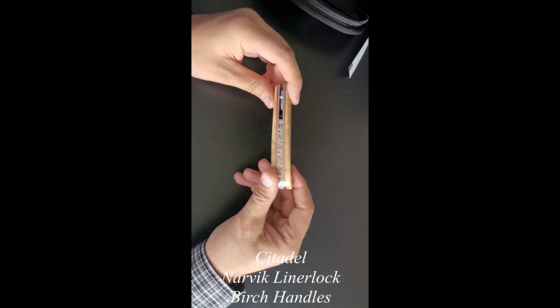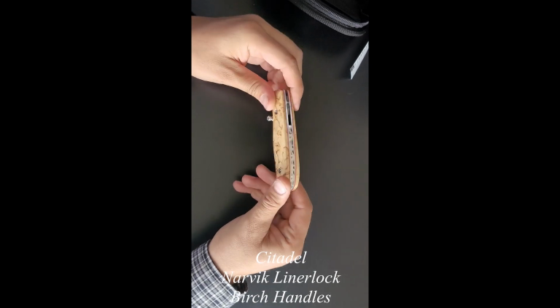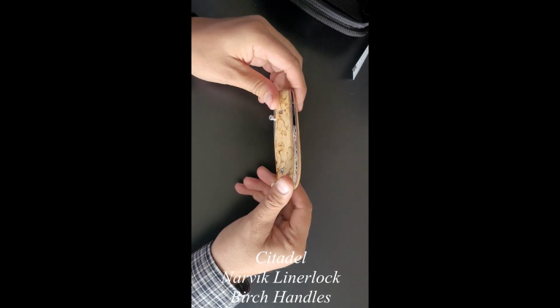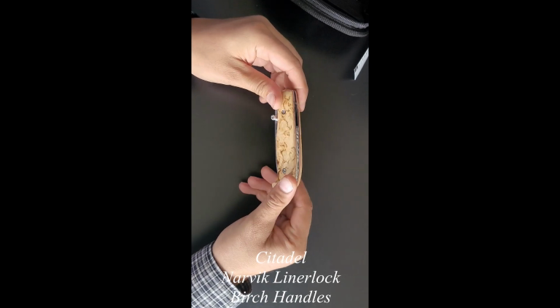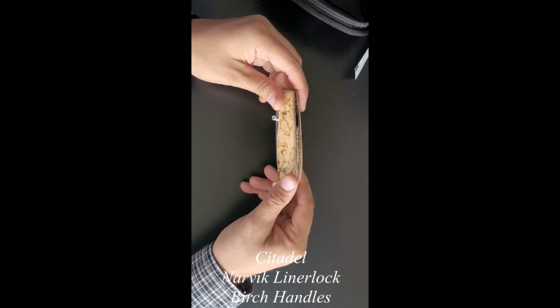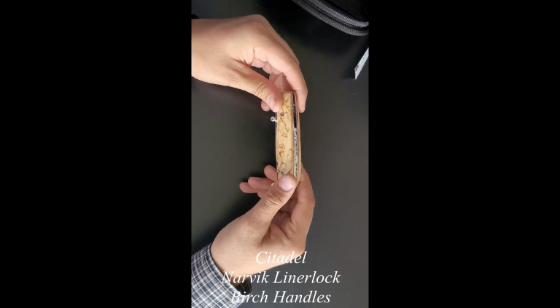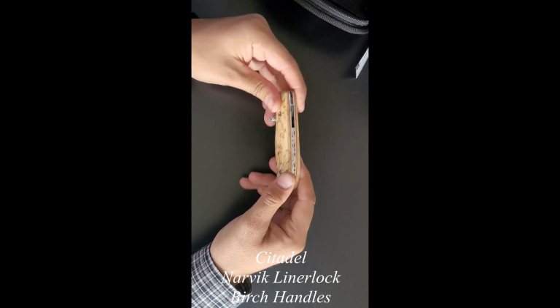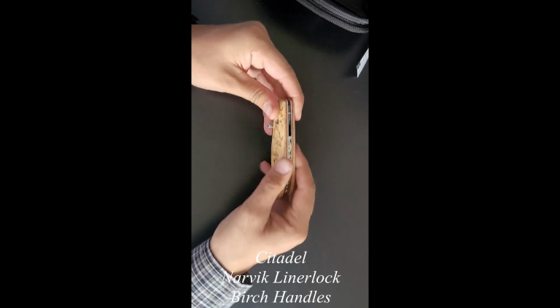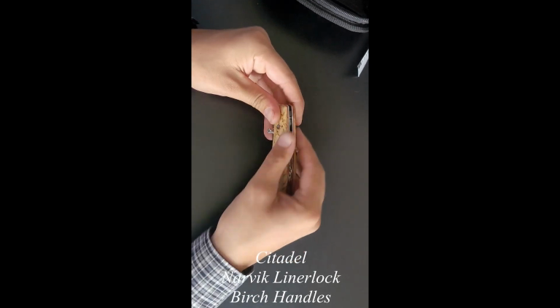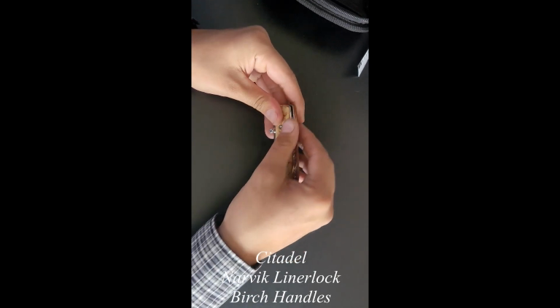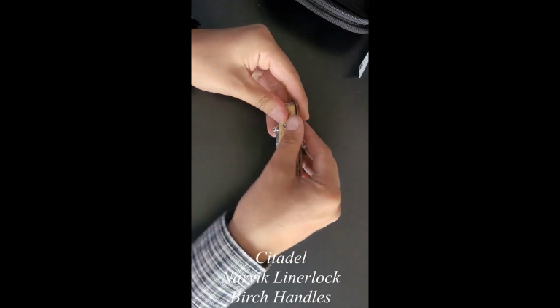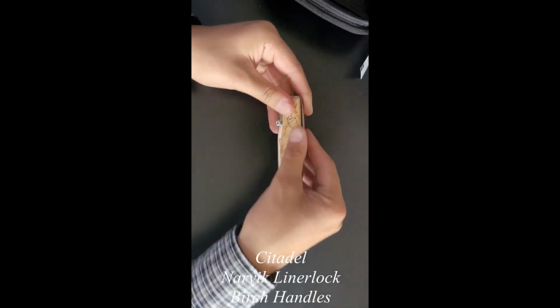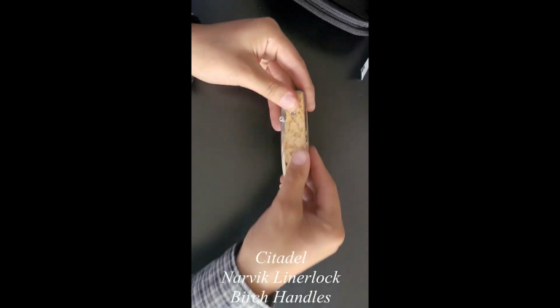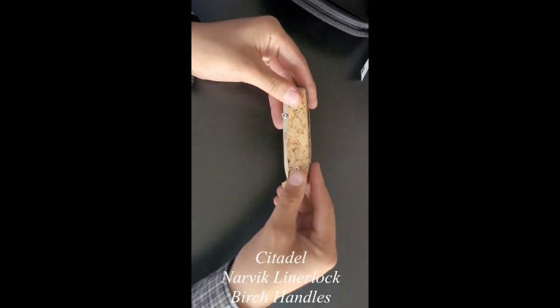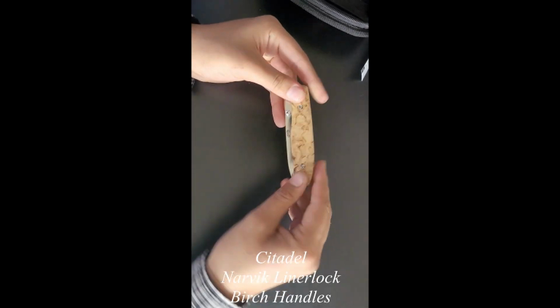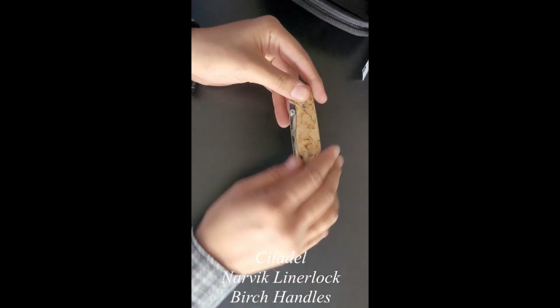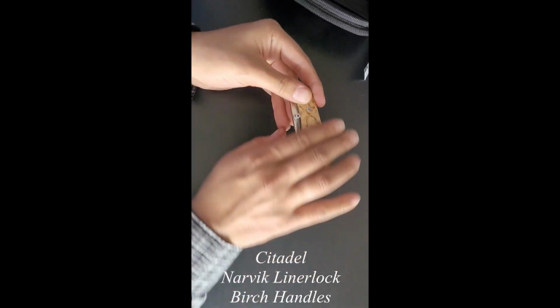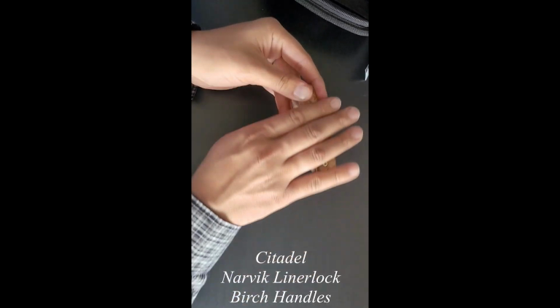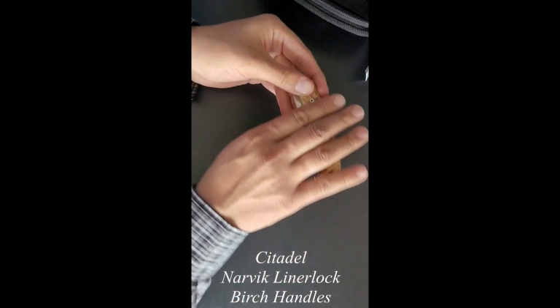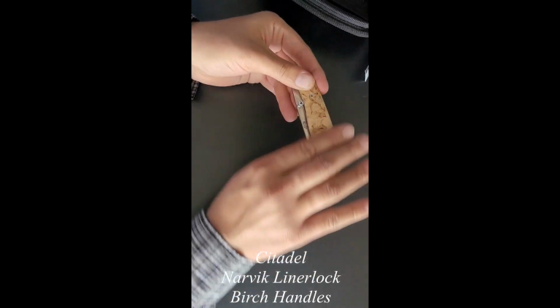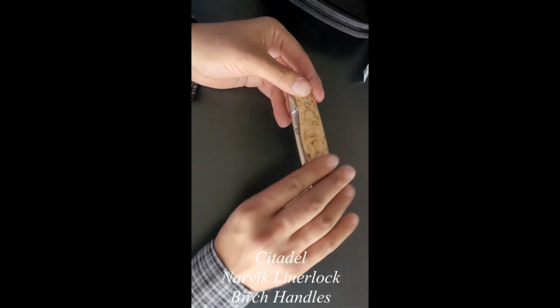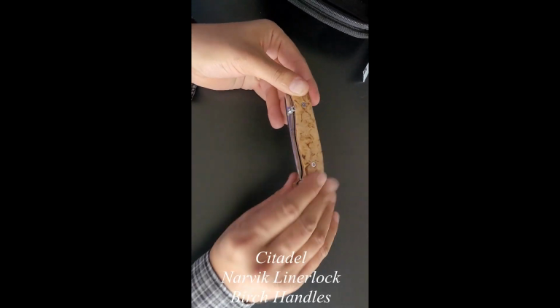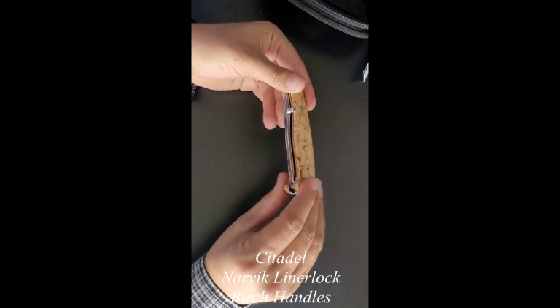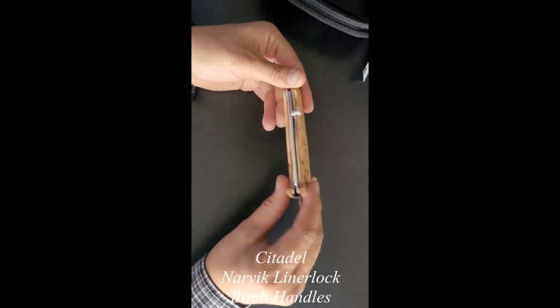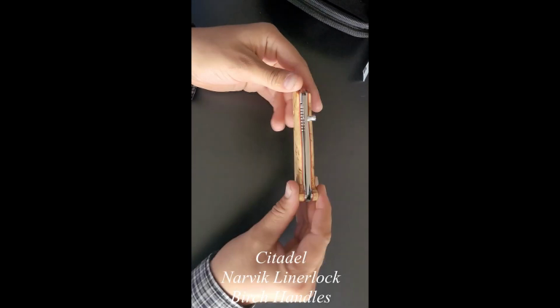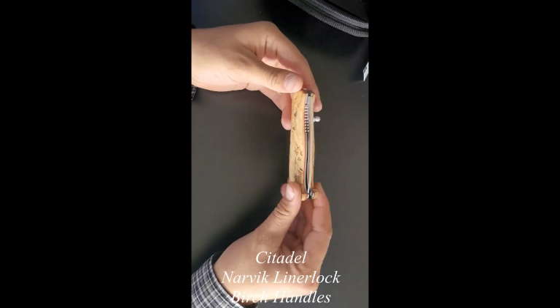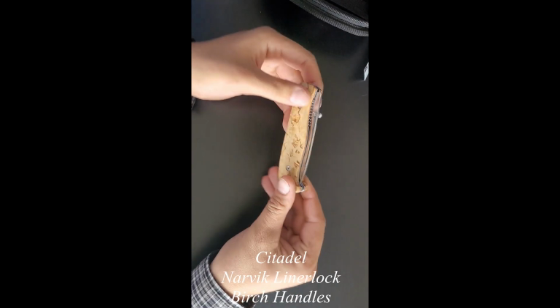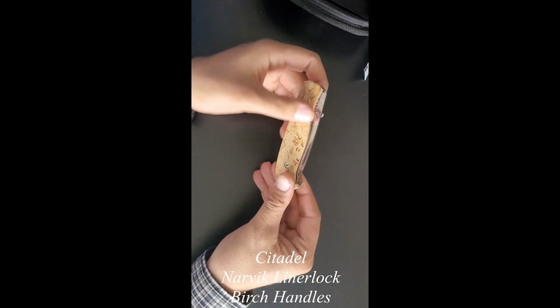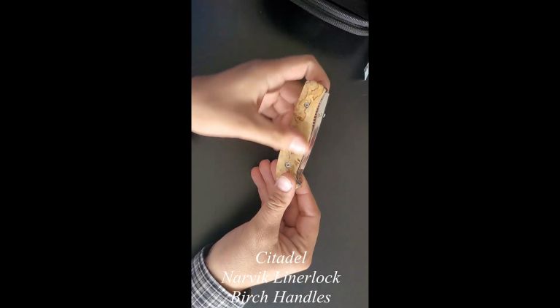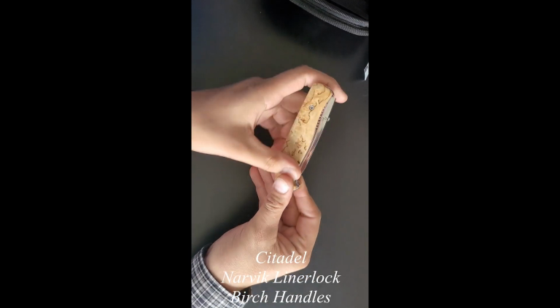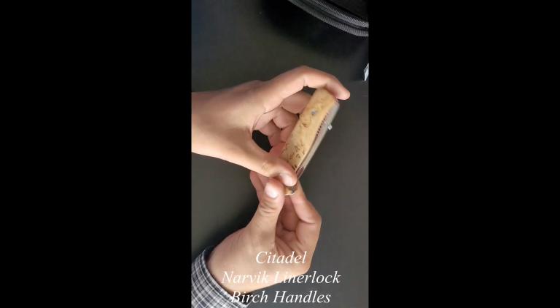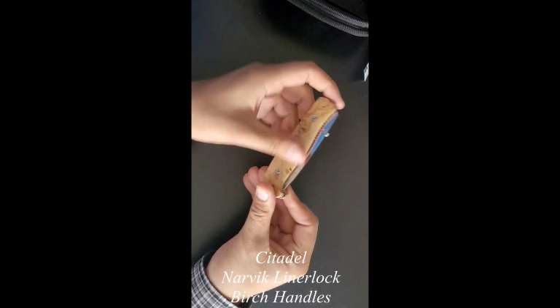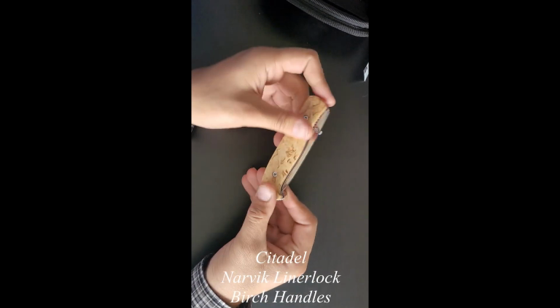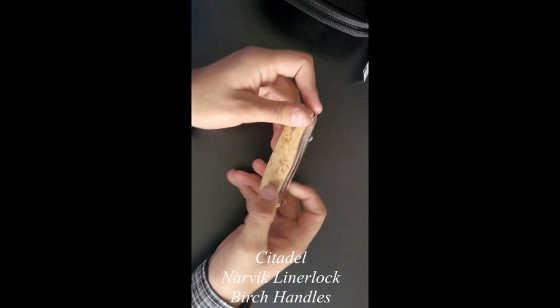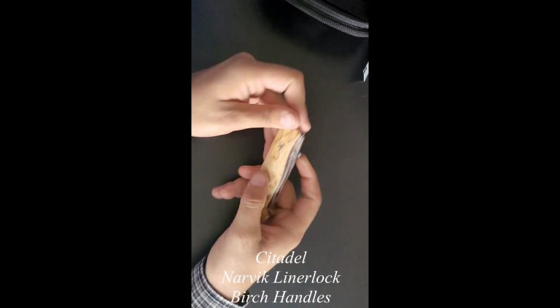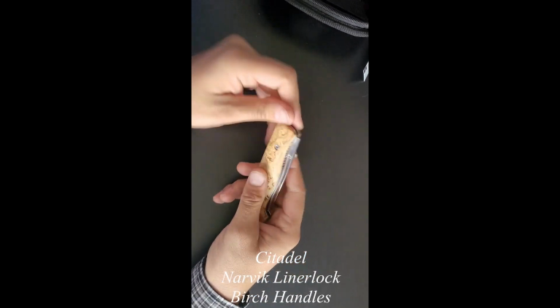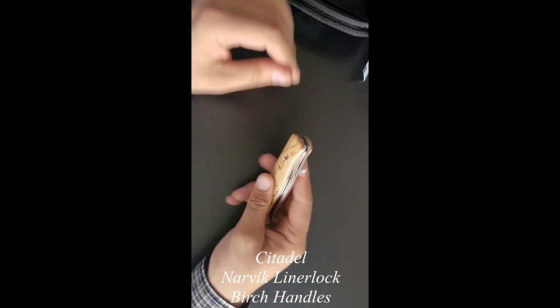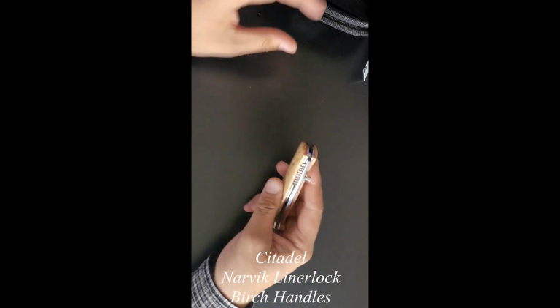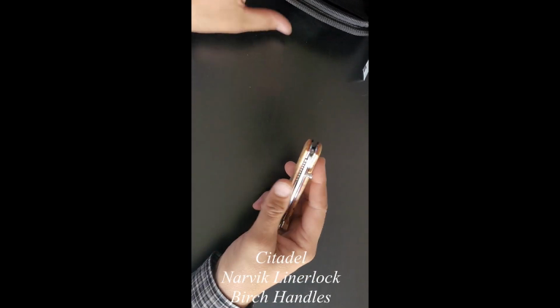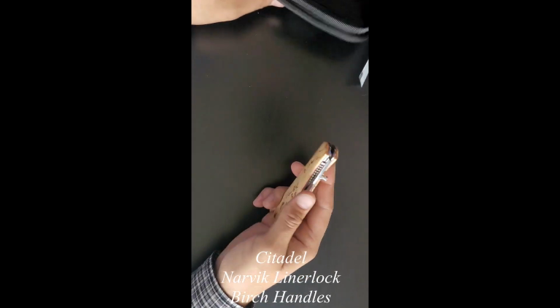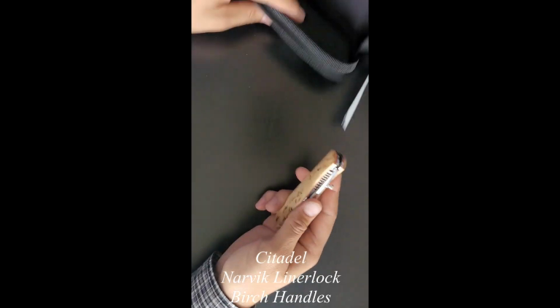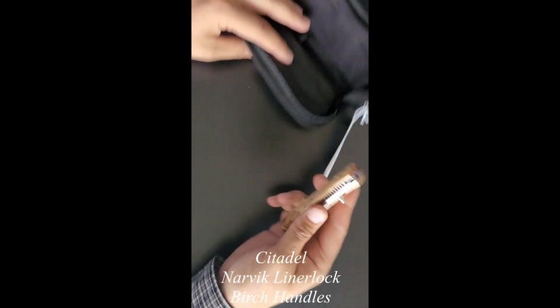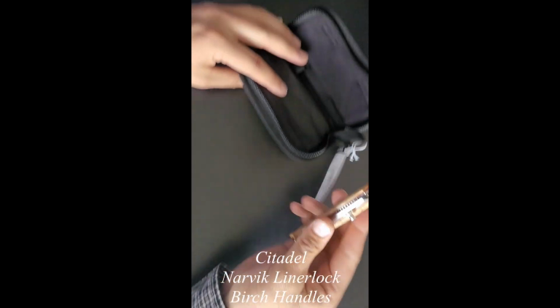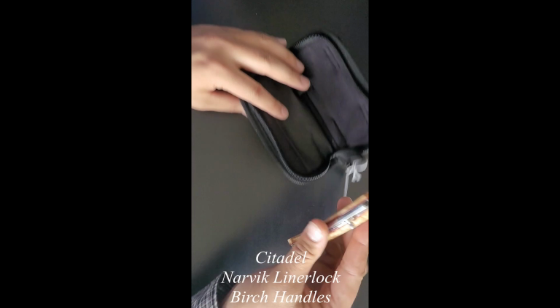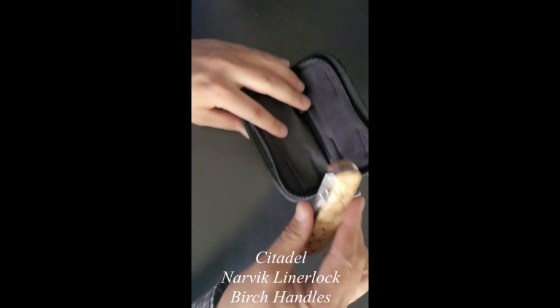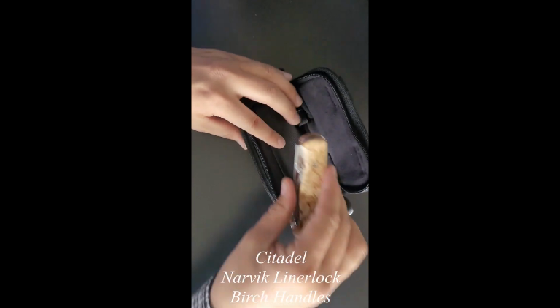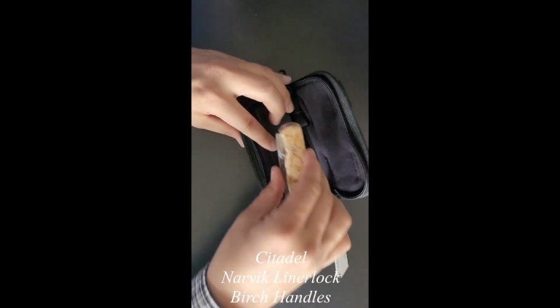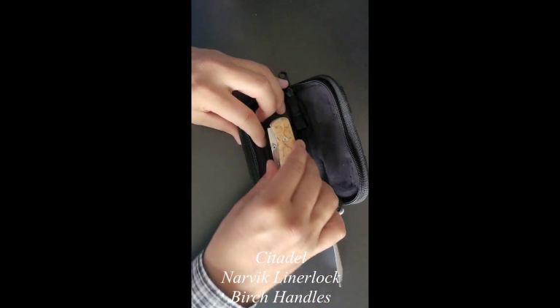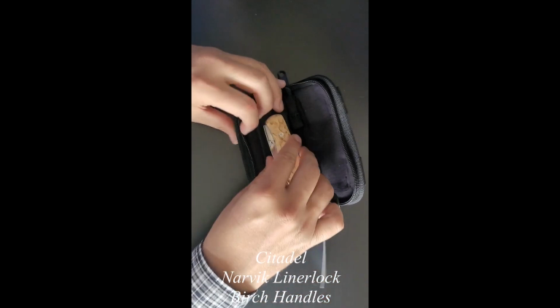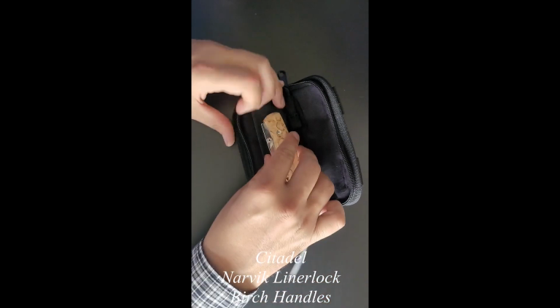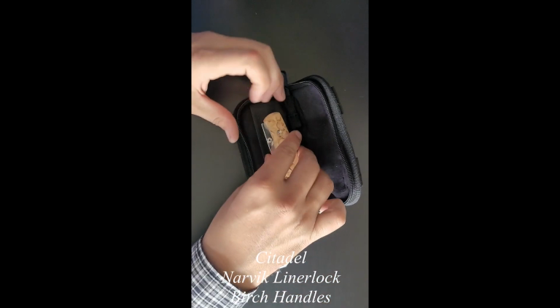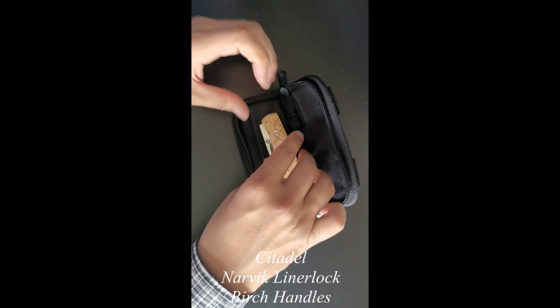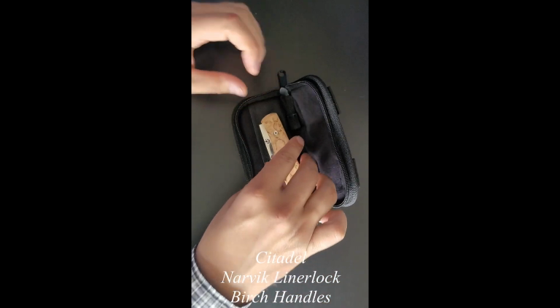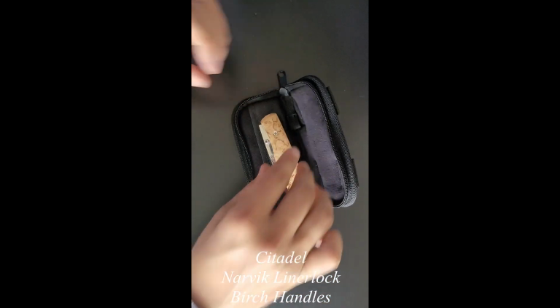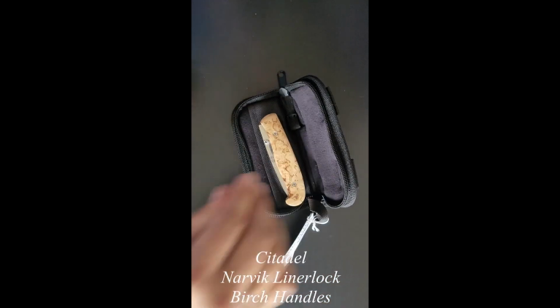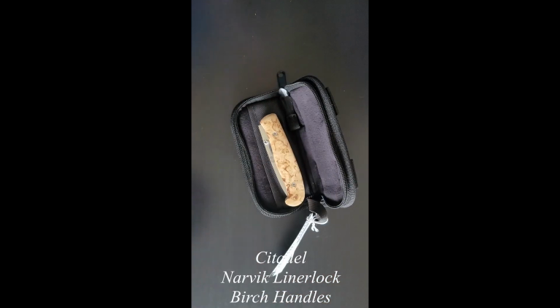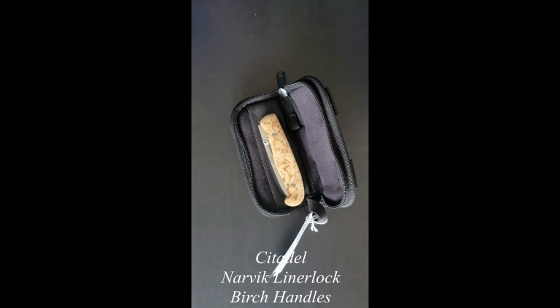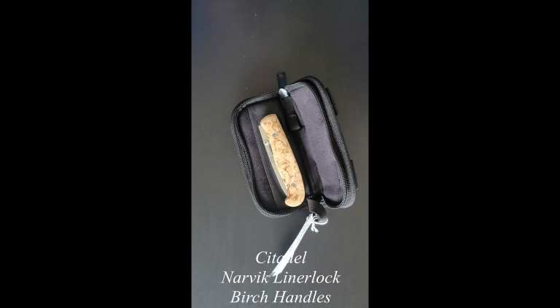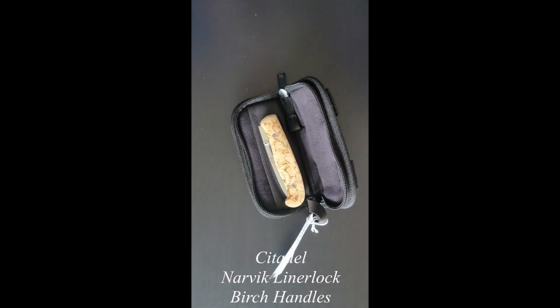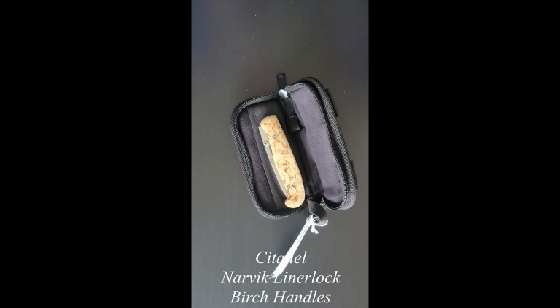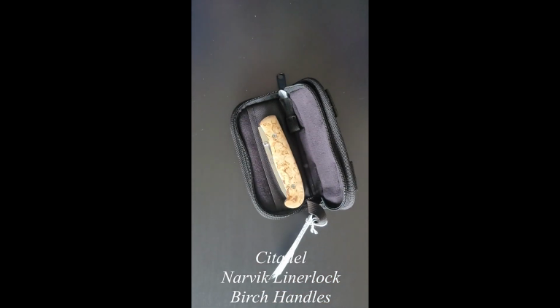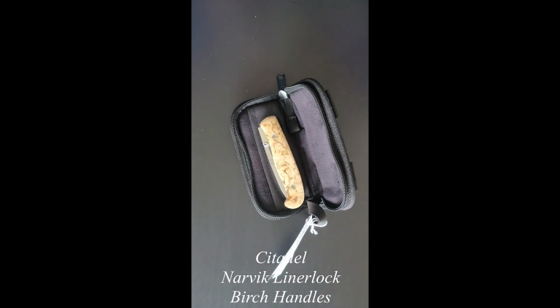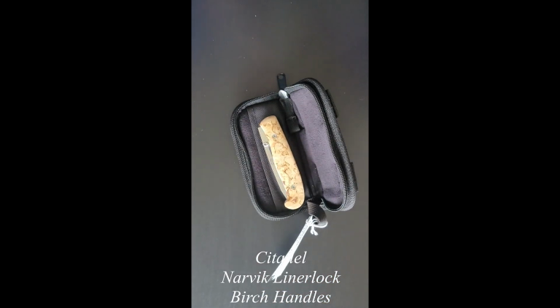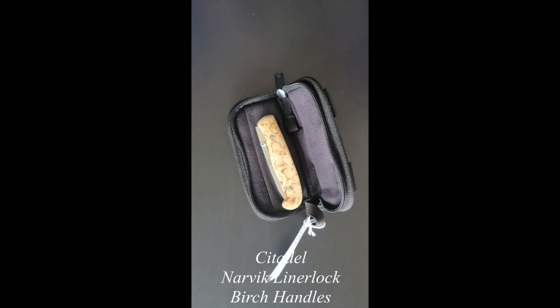Everything's as it should be. I'm not feeling any rough spots on the handle. Looks good — we're gonna go ahead and send that out.